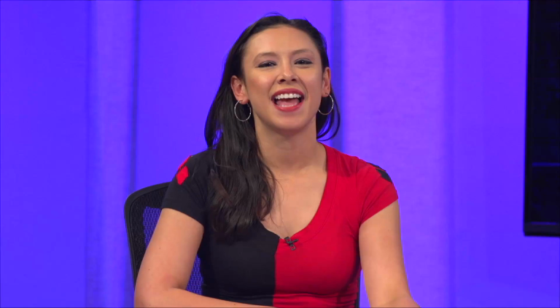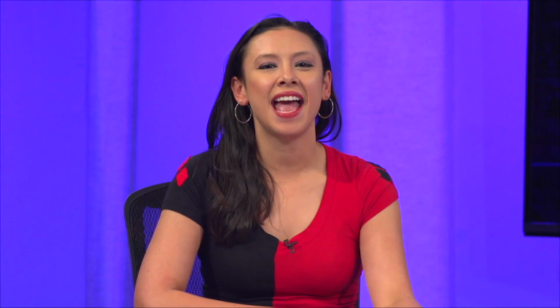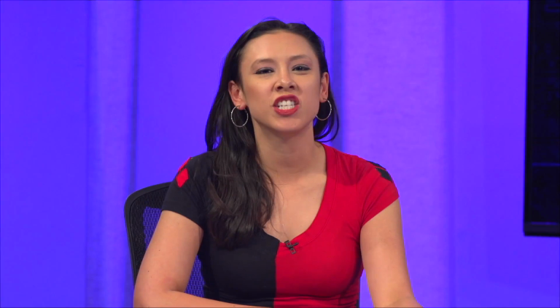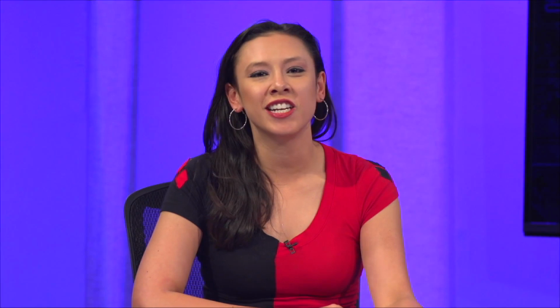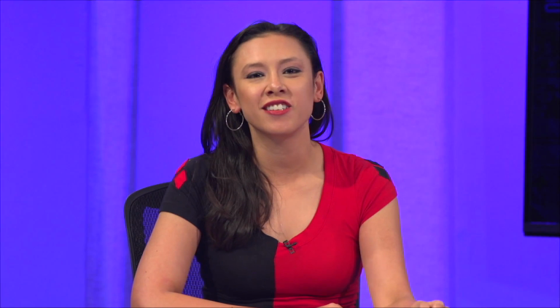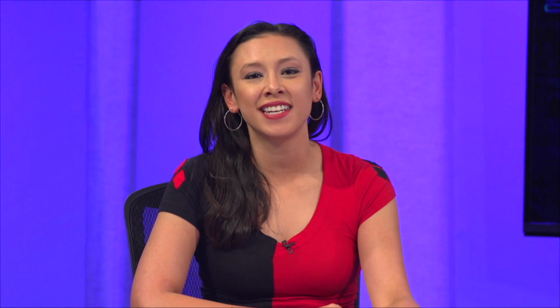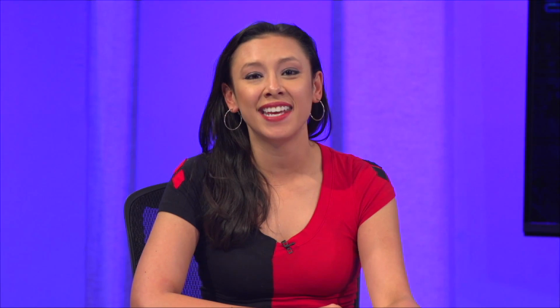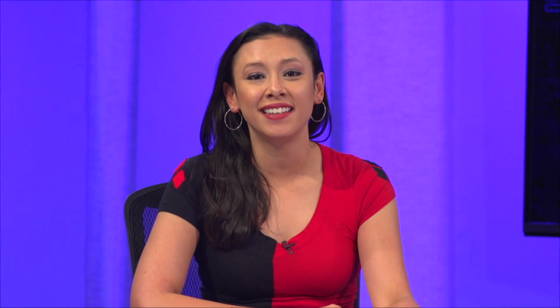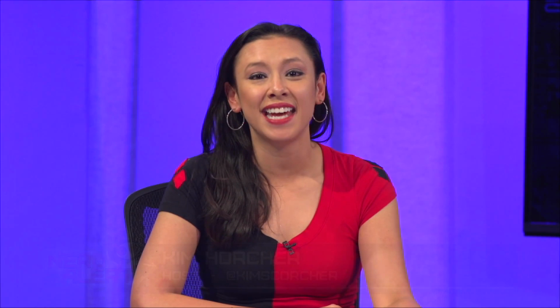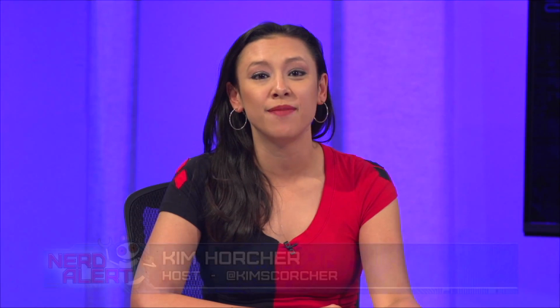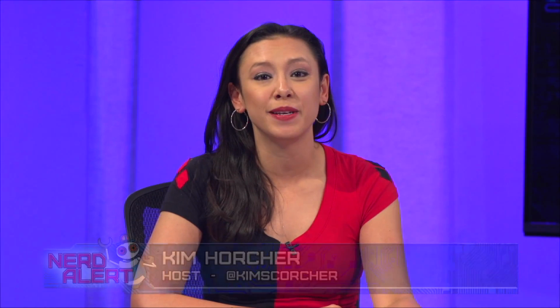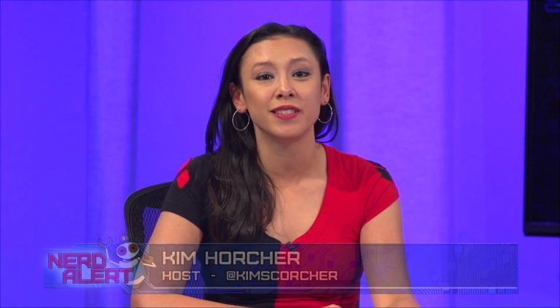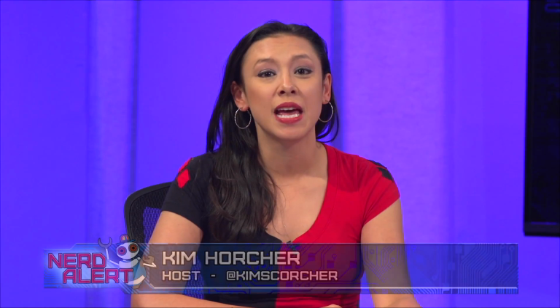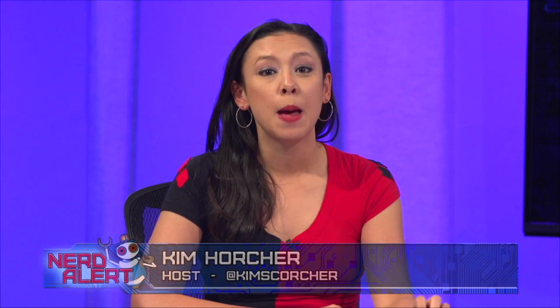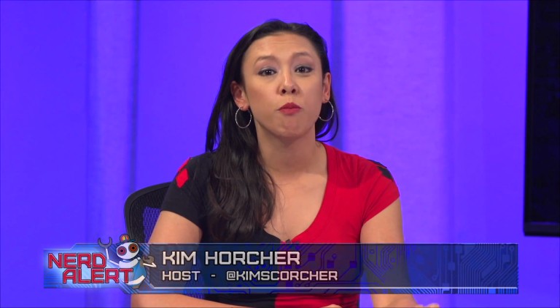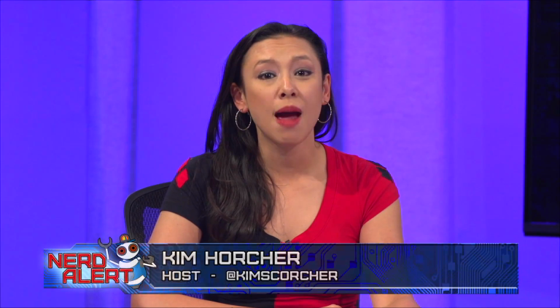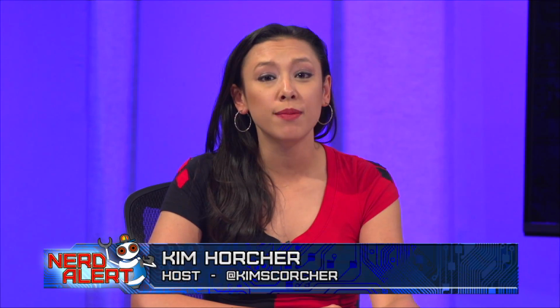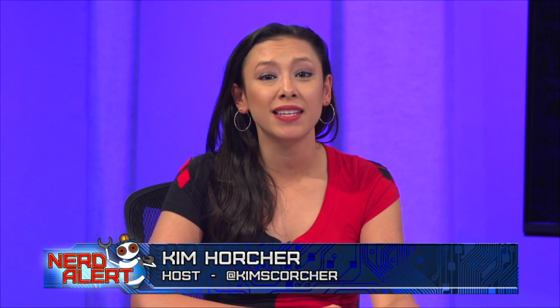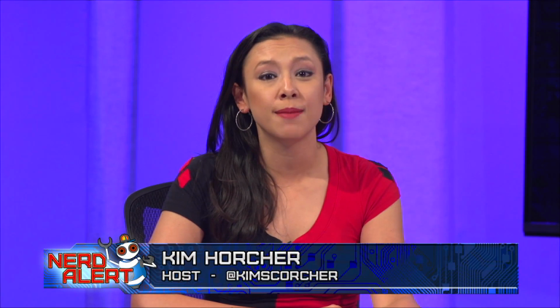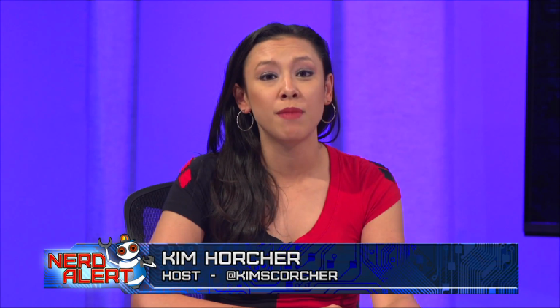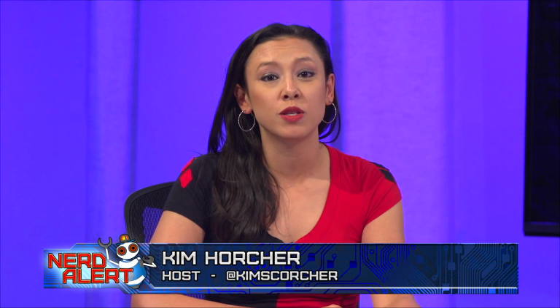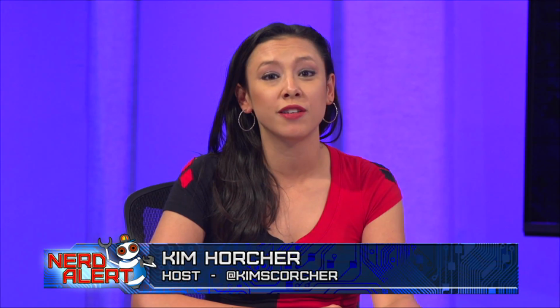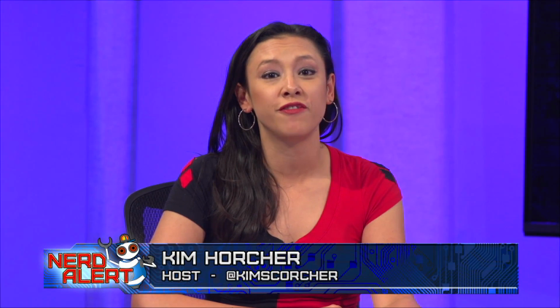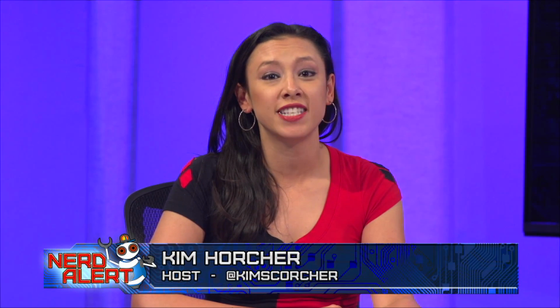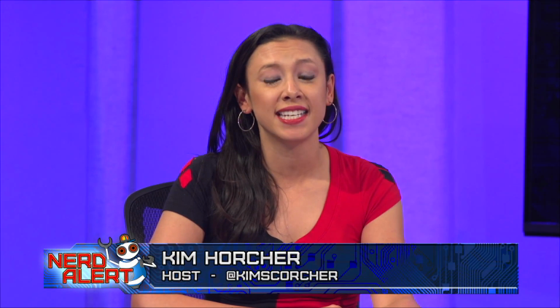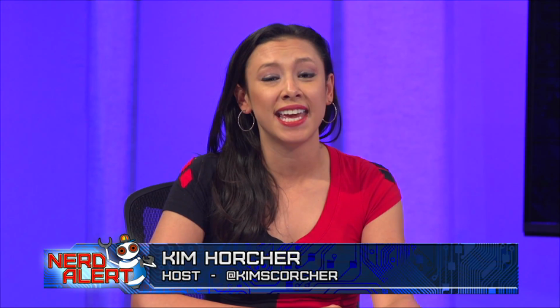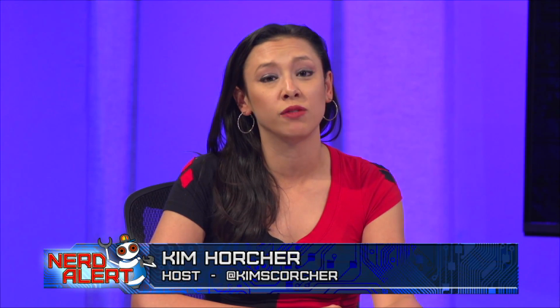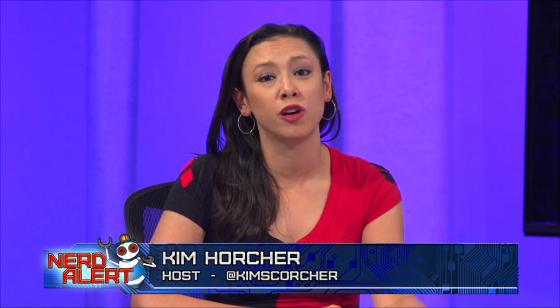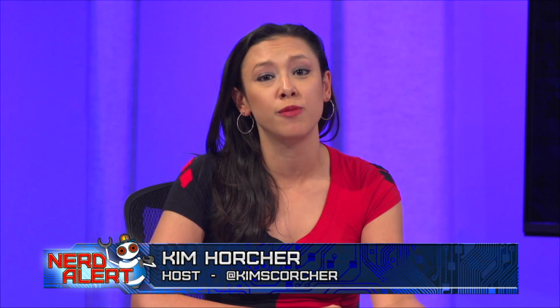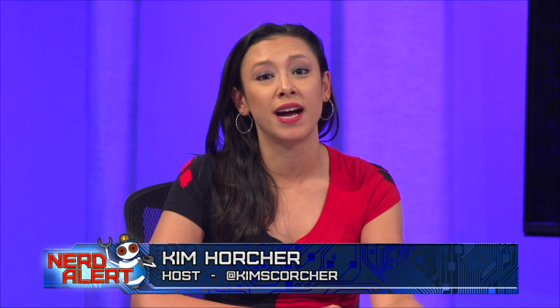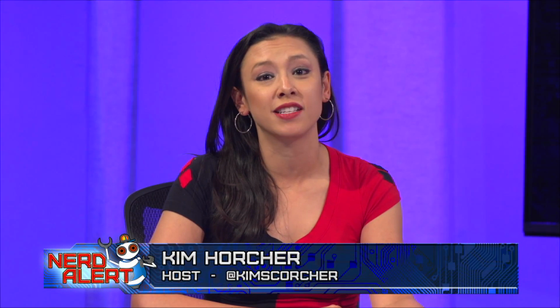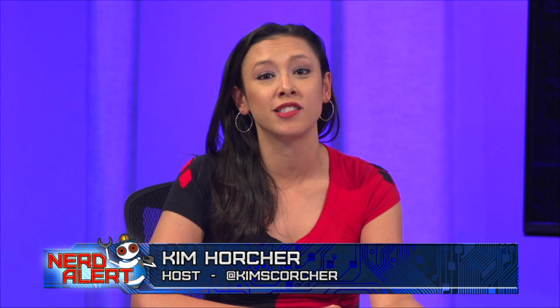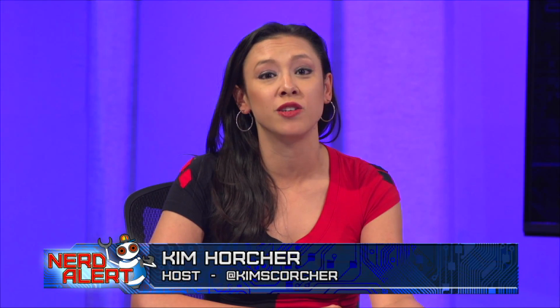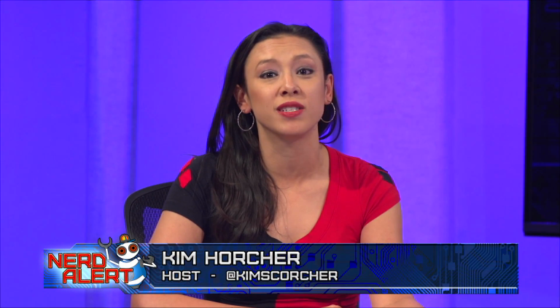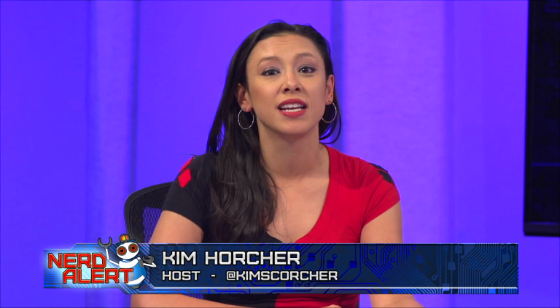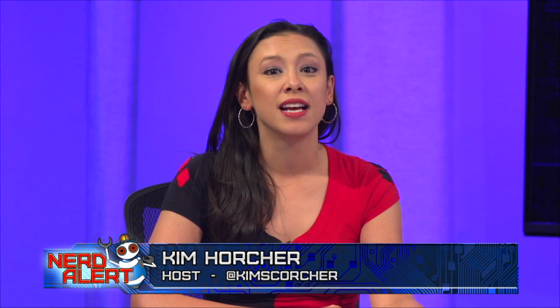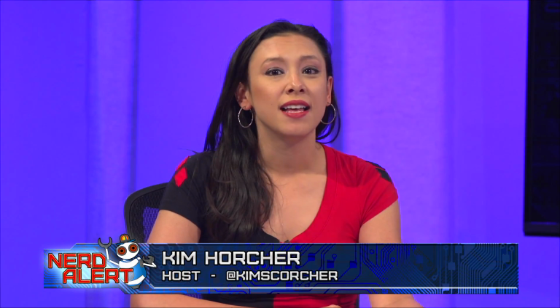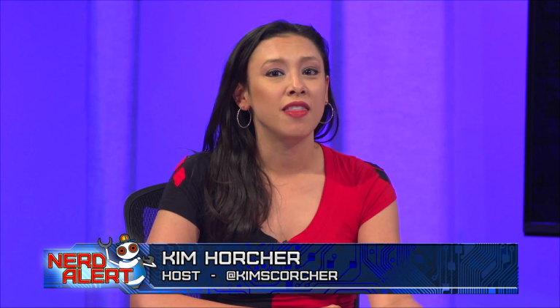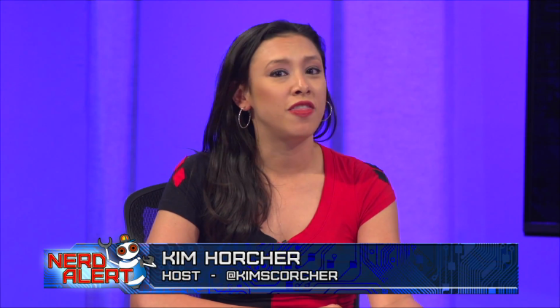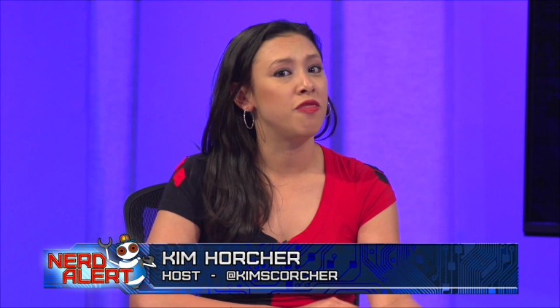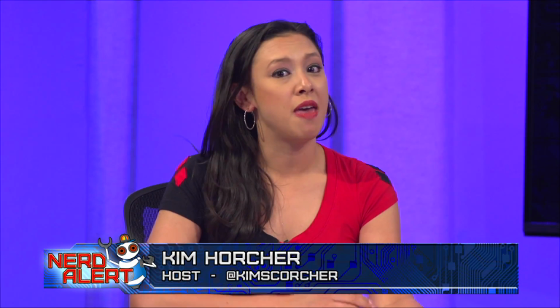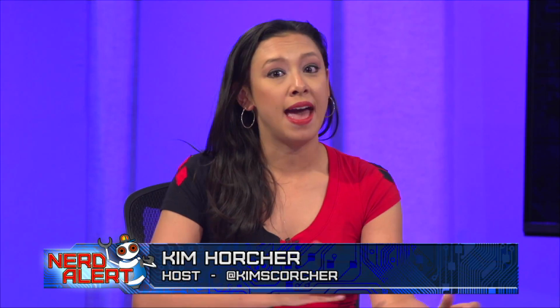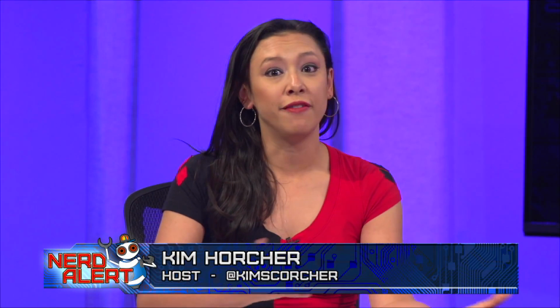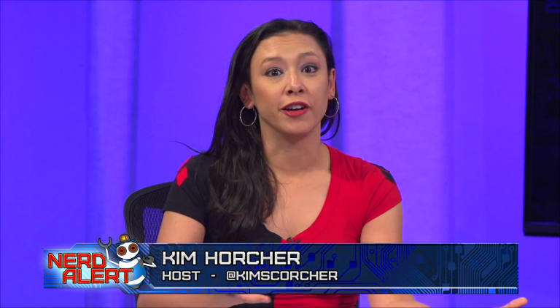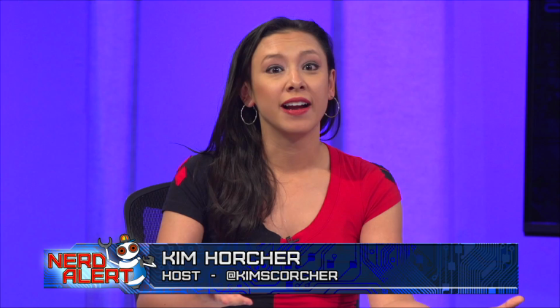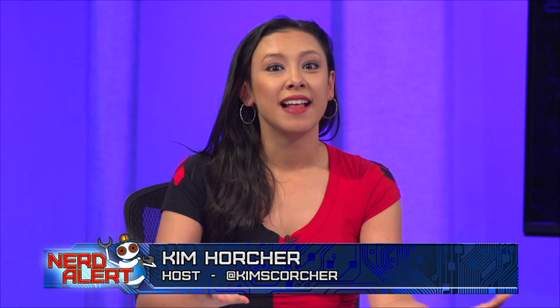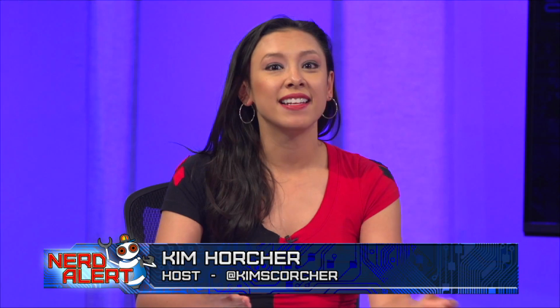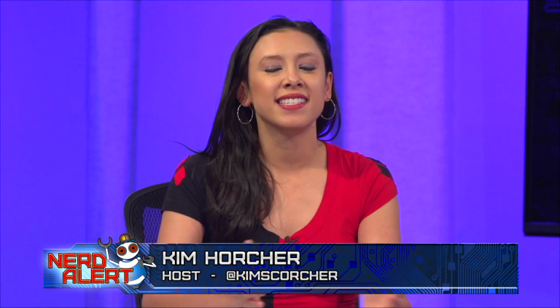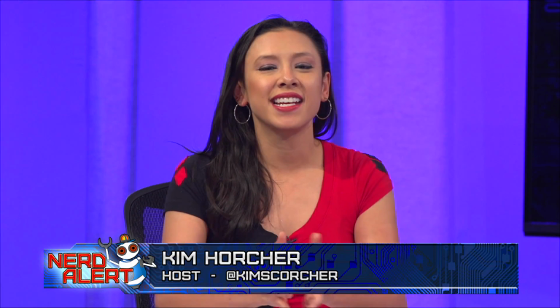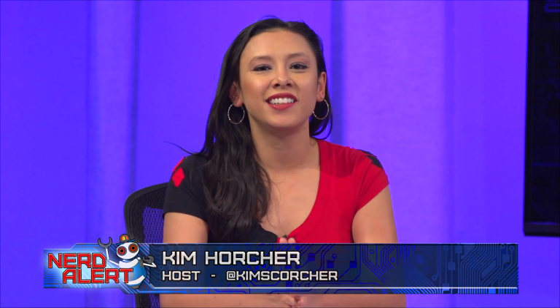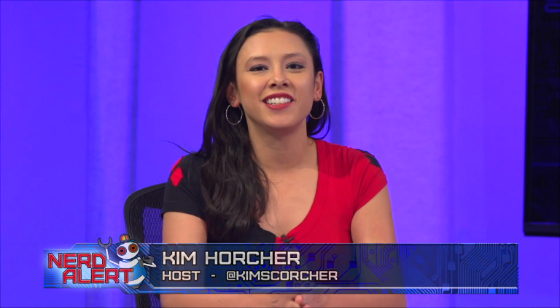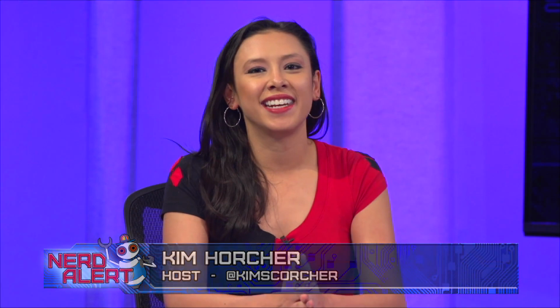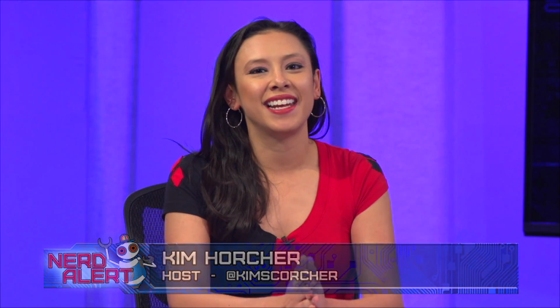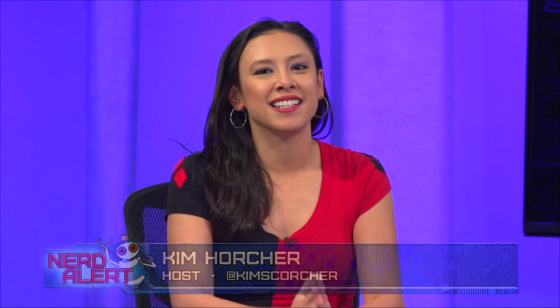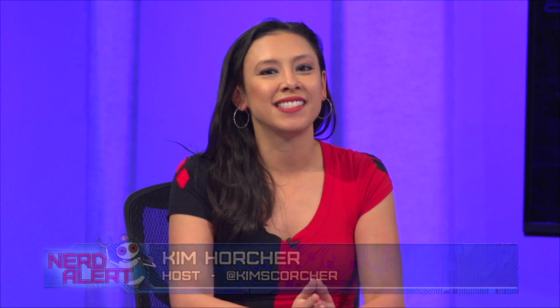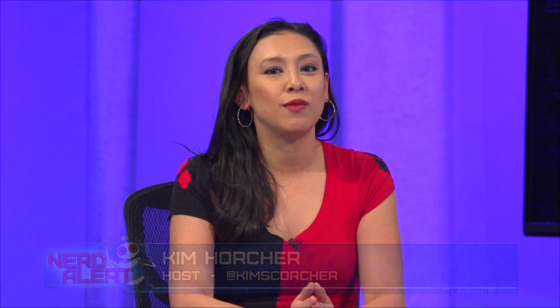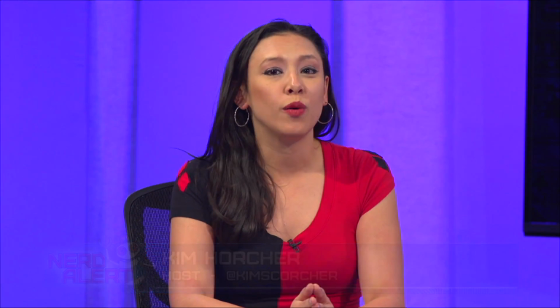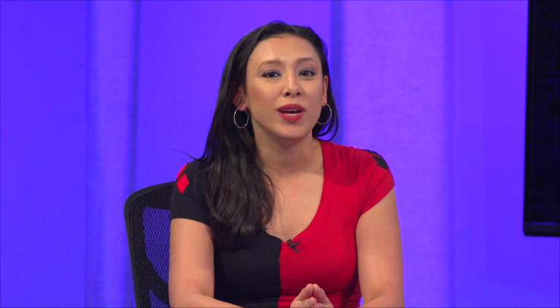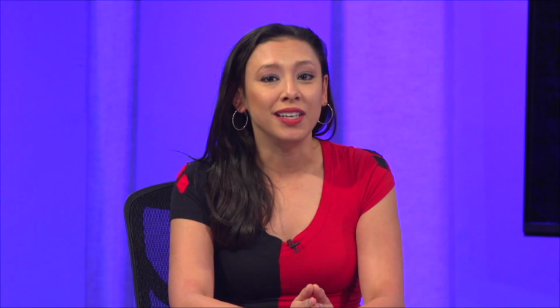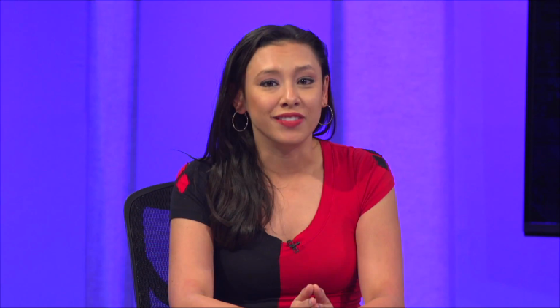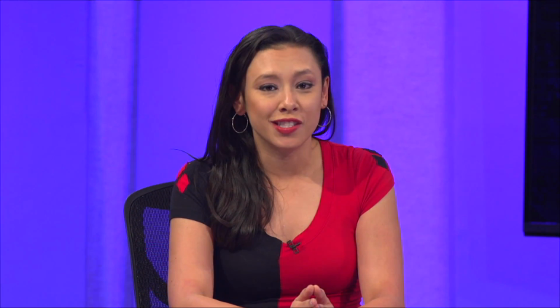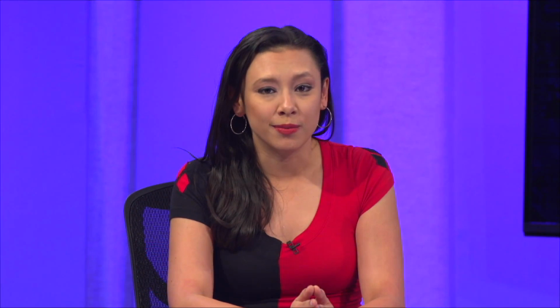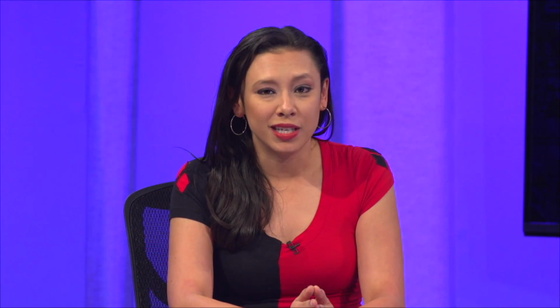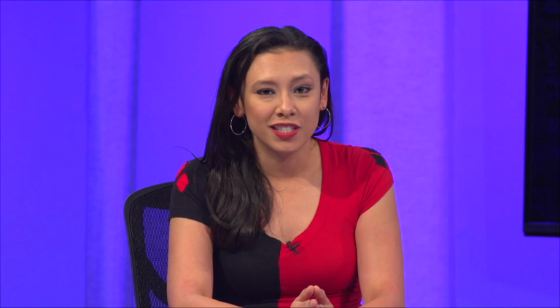Engineers in Italy have built probably the most sophisticated robot suit ever. Let's take a look at it and see why we love it so much.